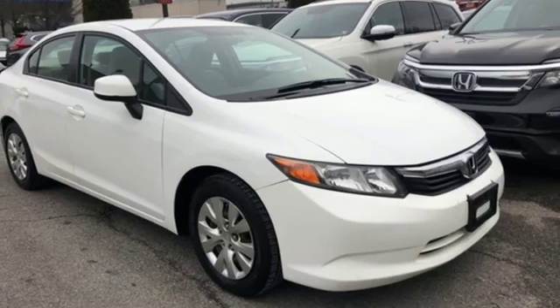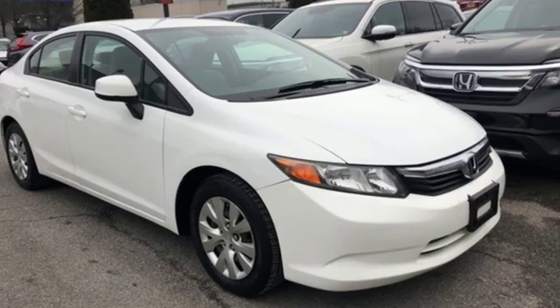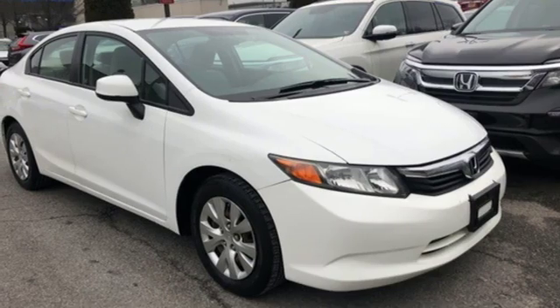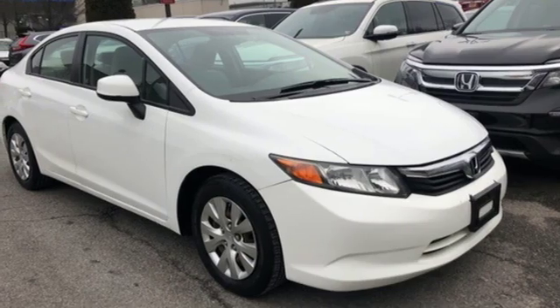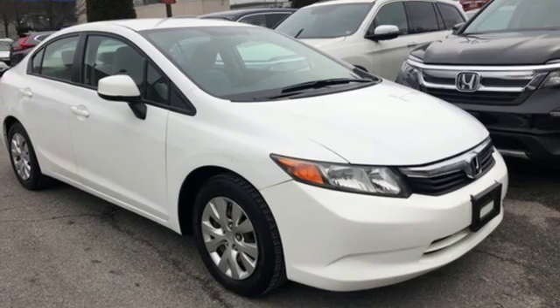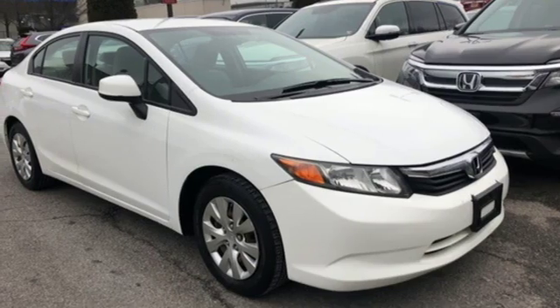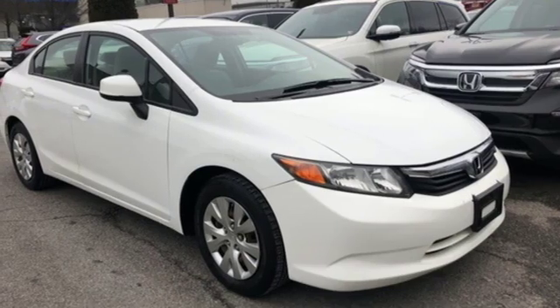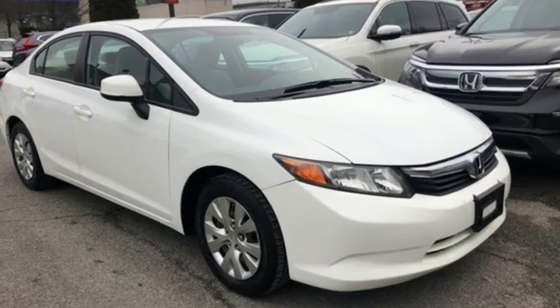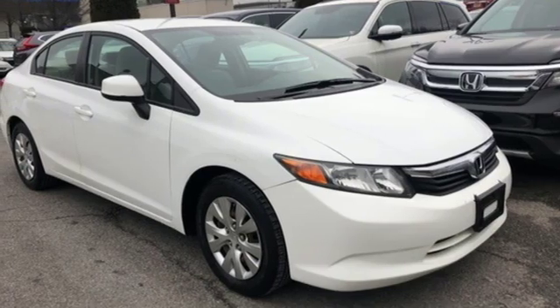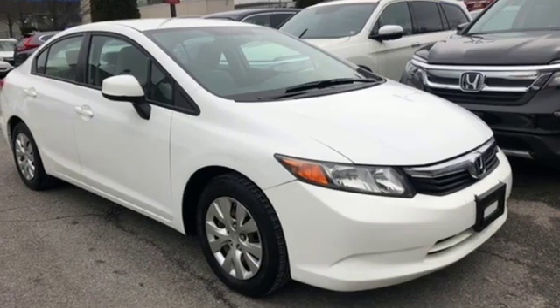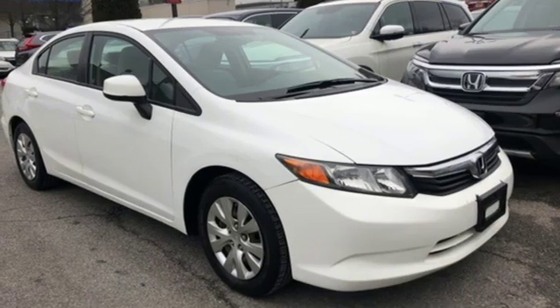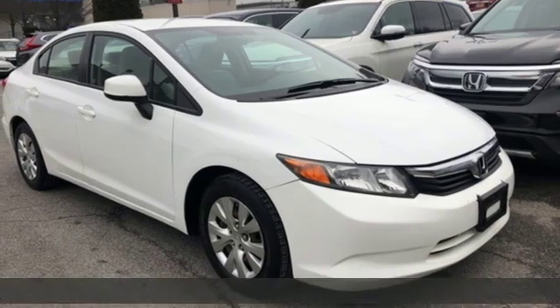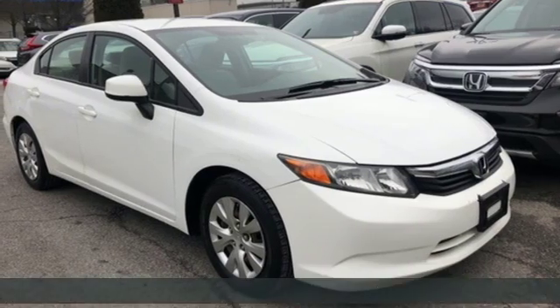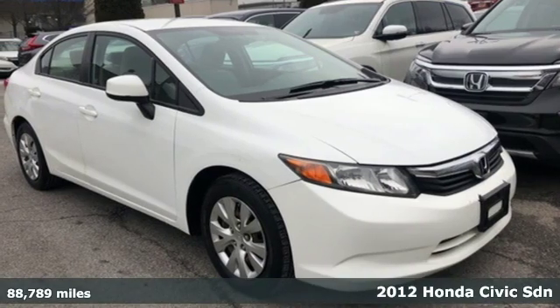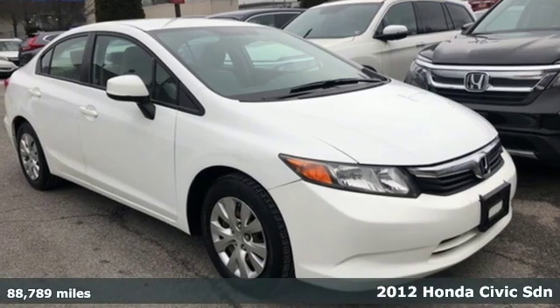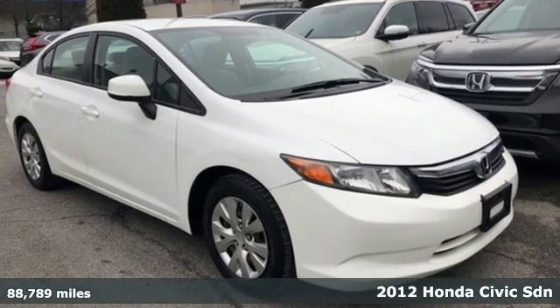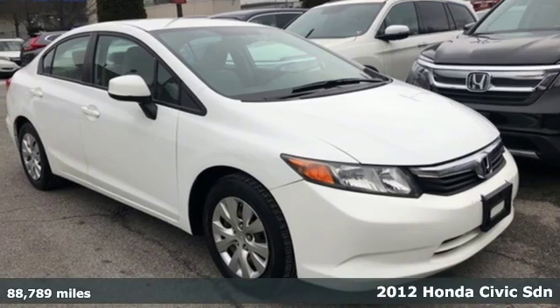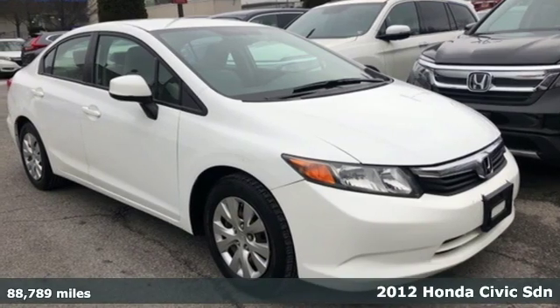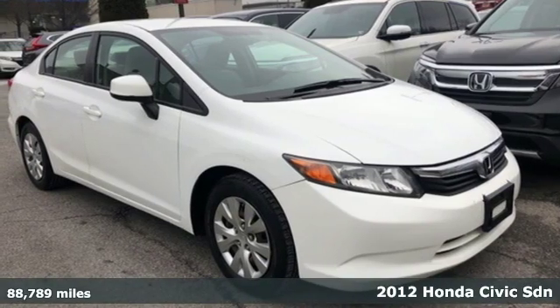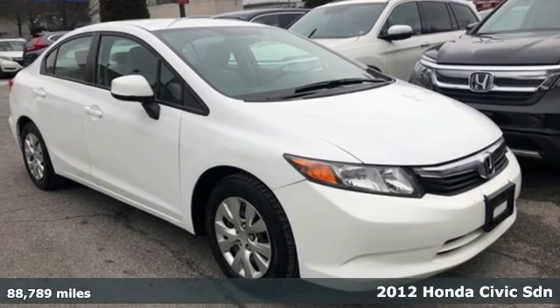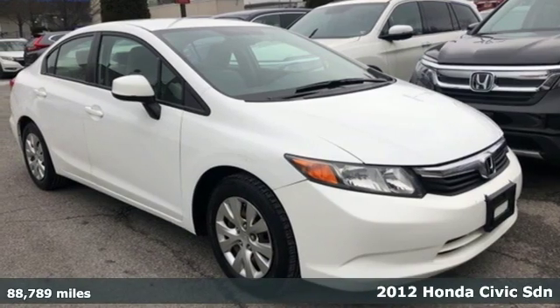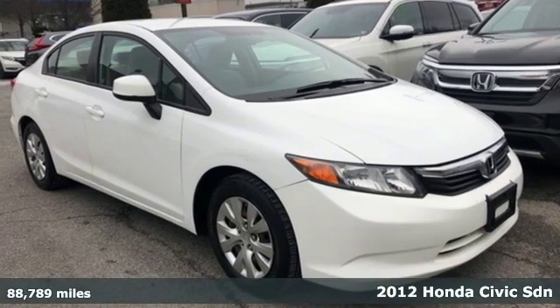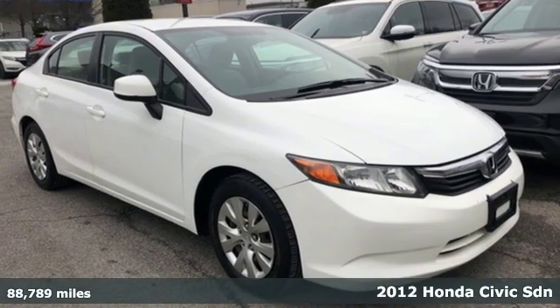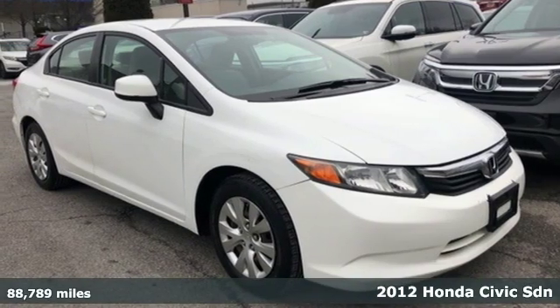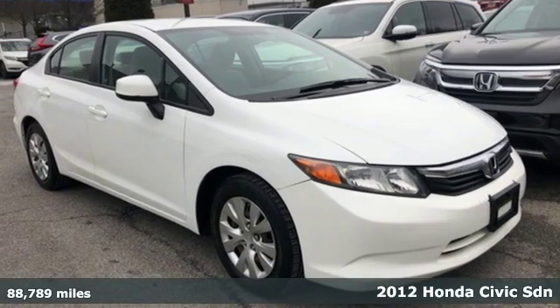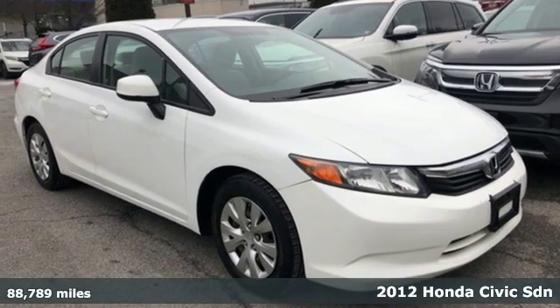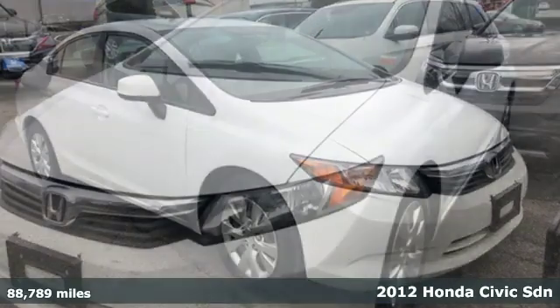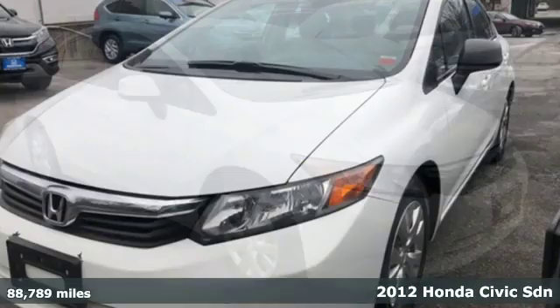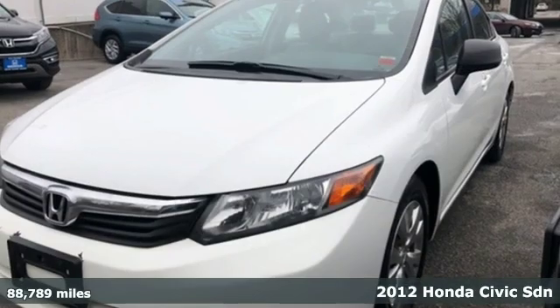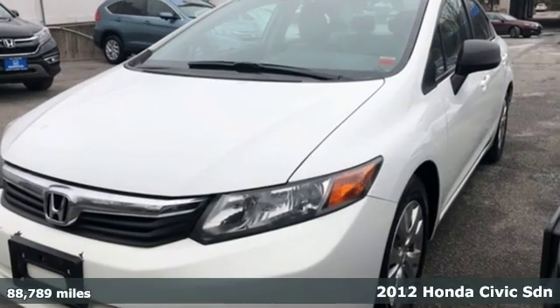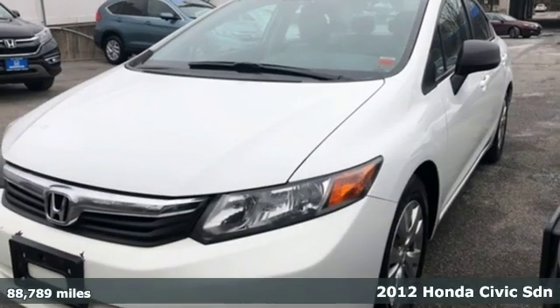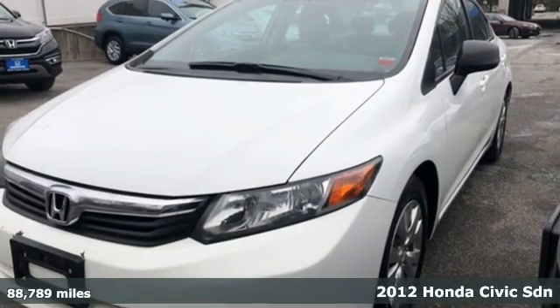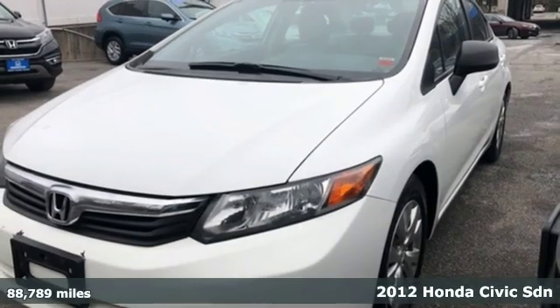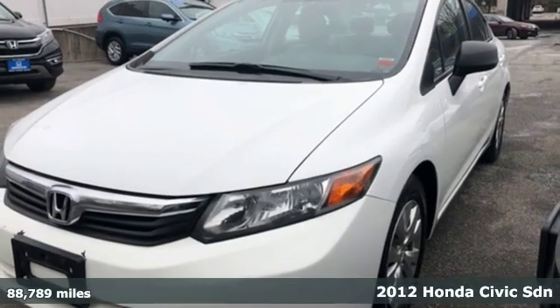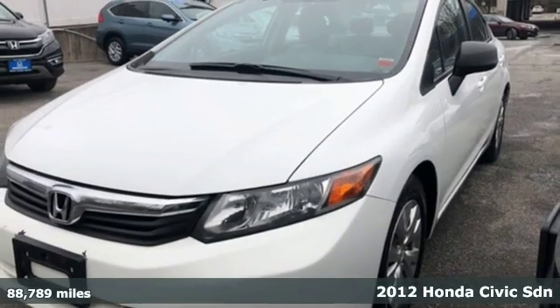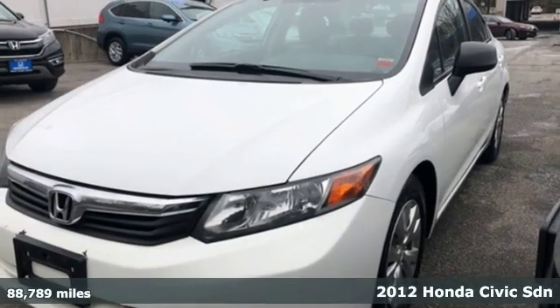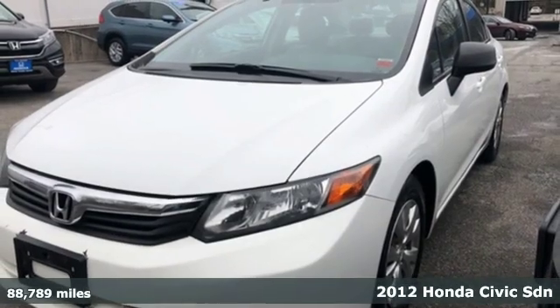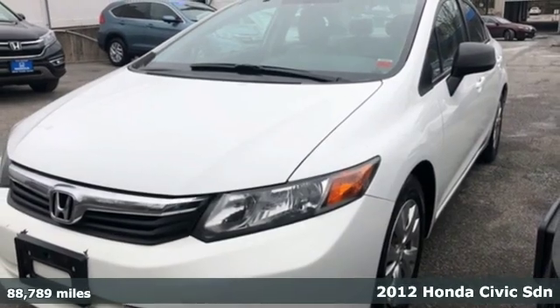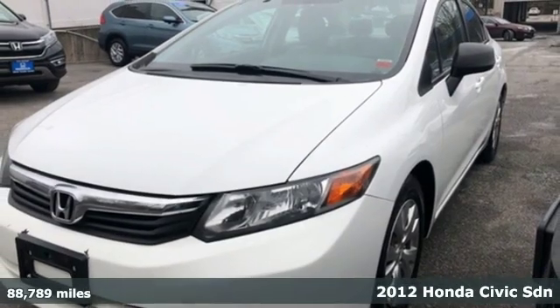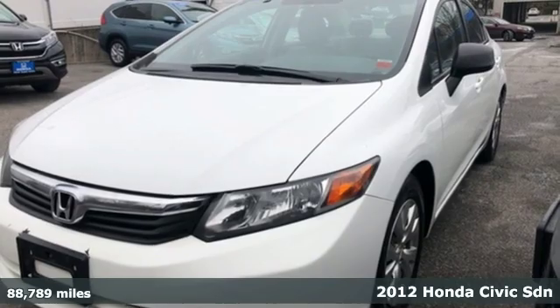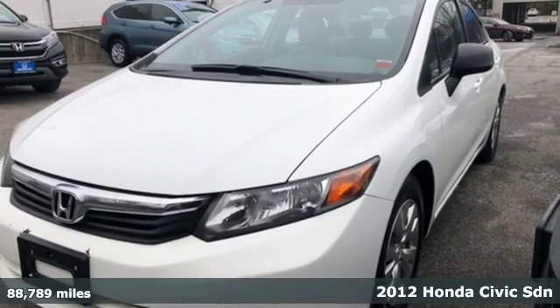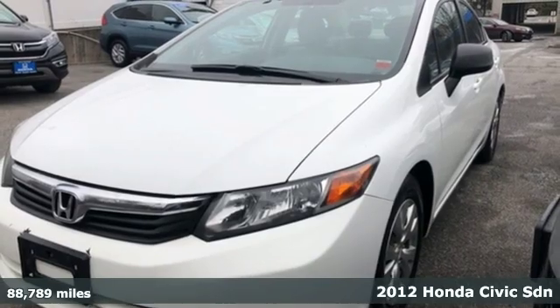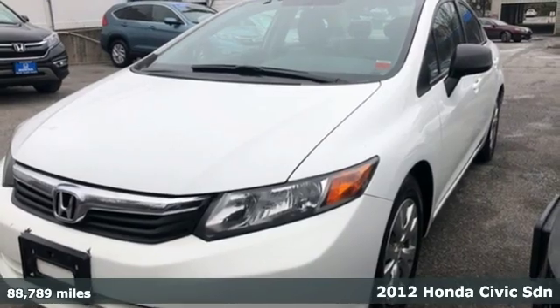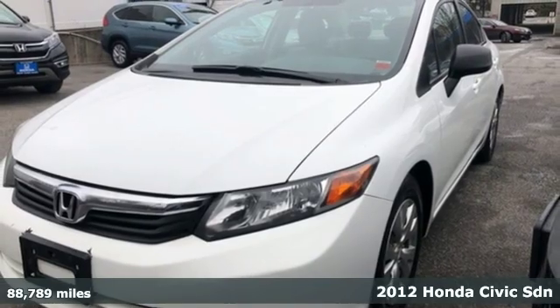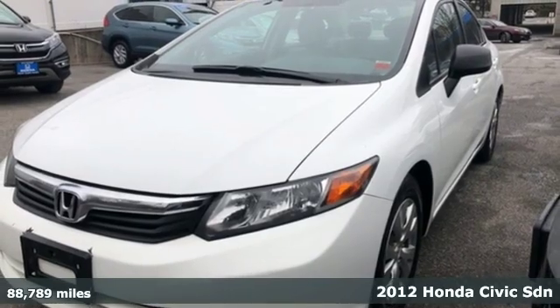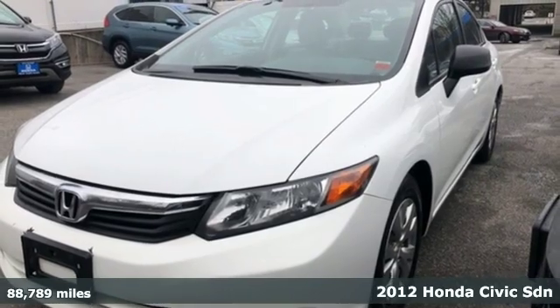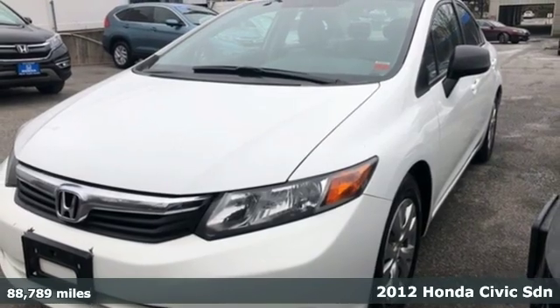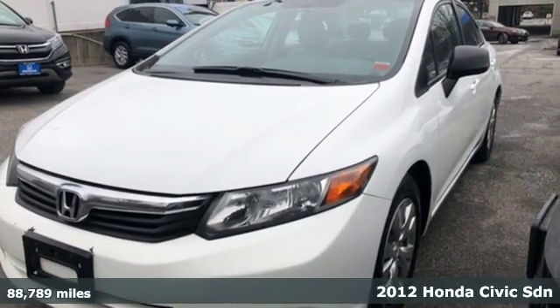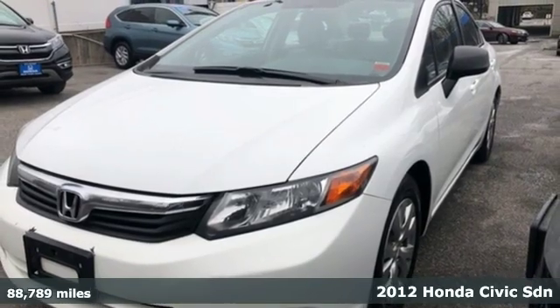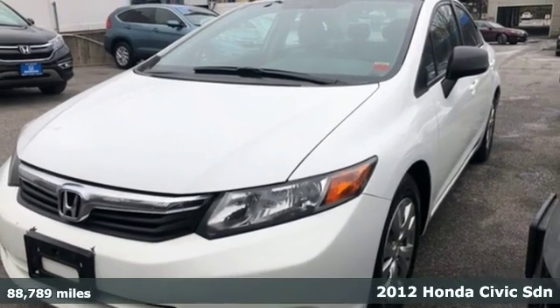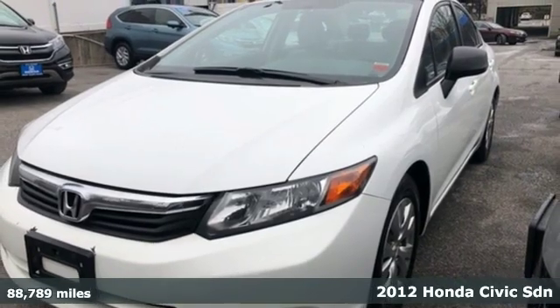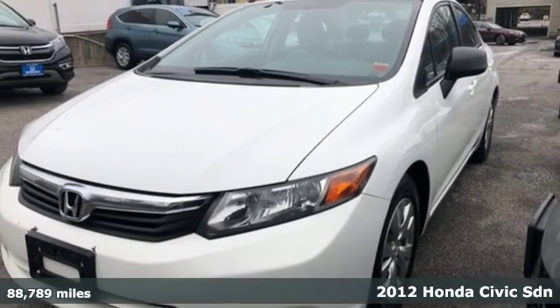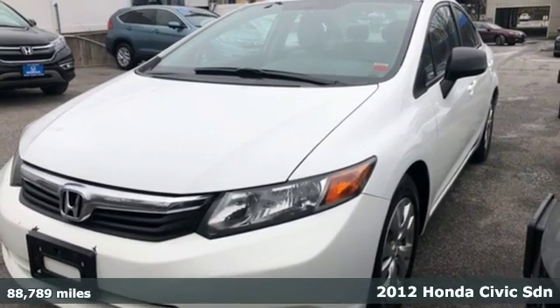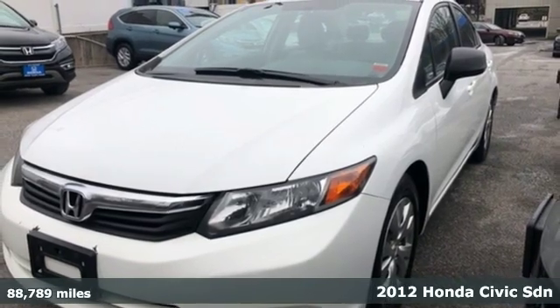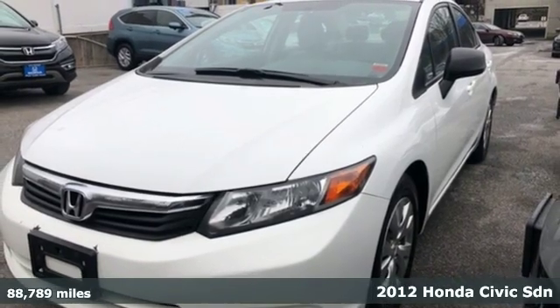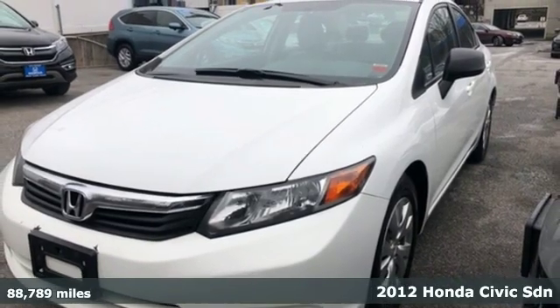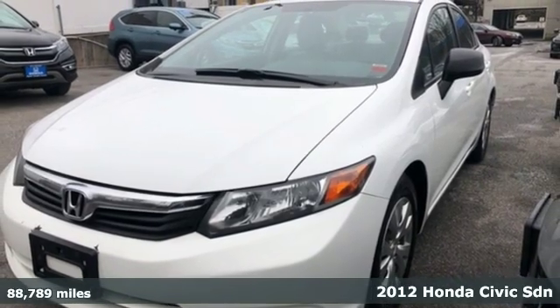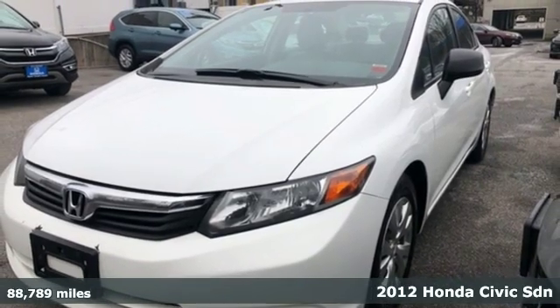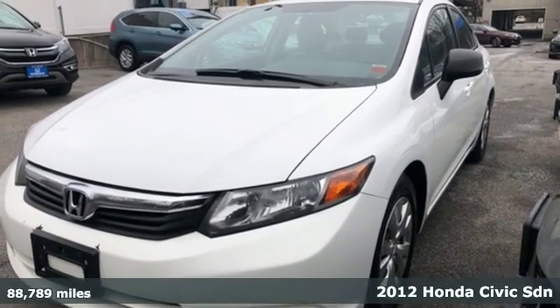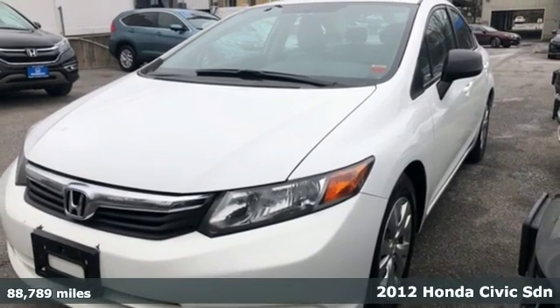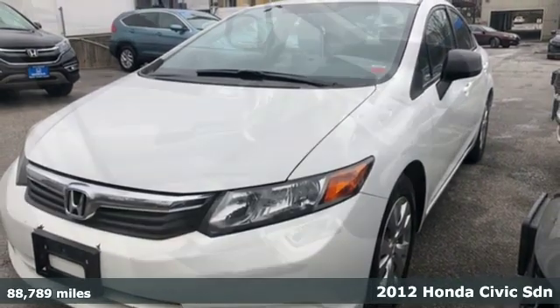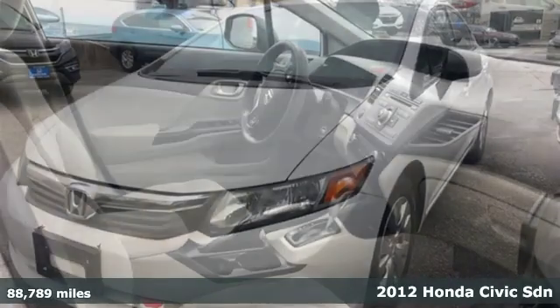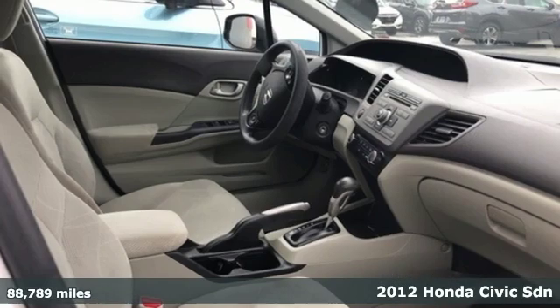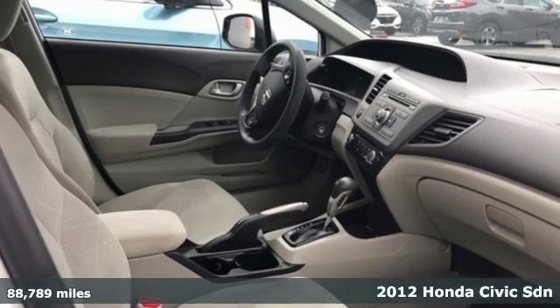Here's a 2012 Honda Civic Sedan. The energetic Civic makes the destination less important than the journey.